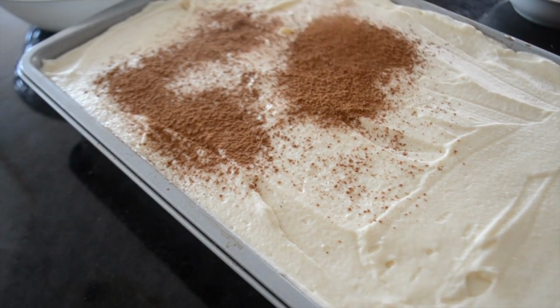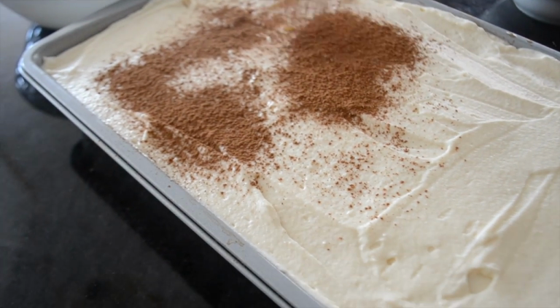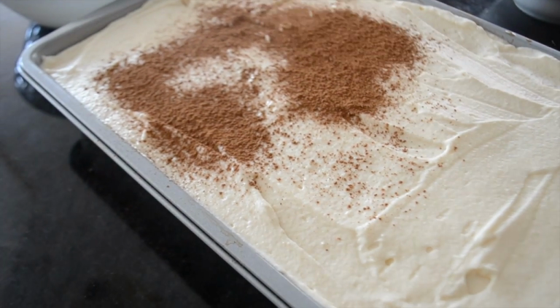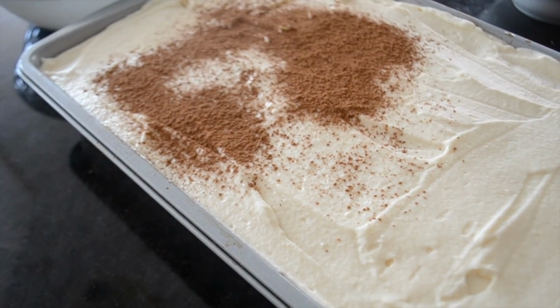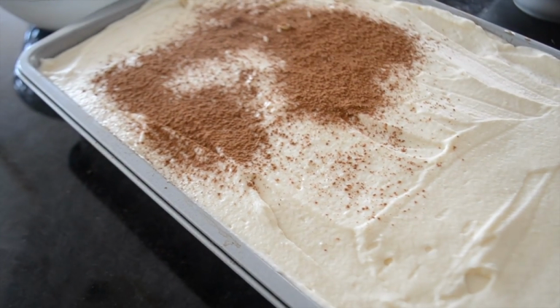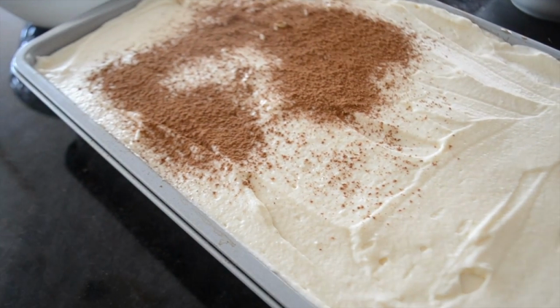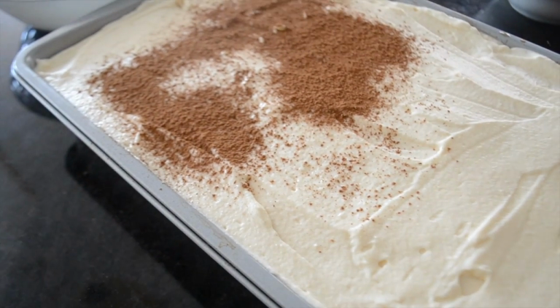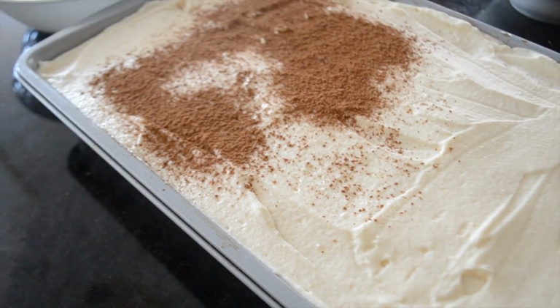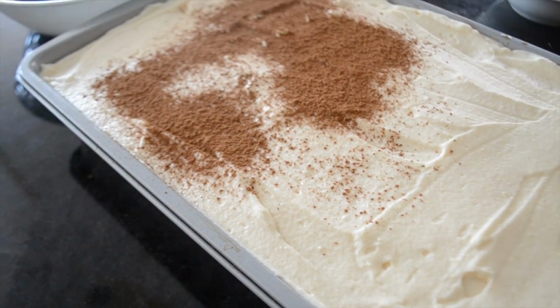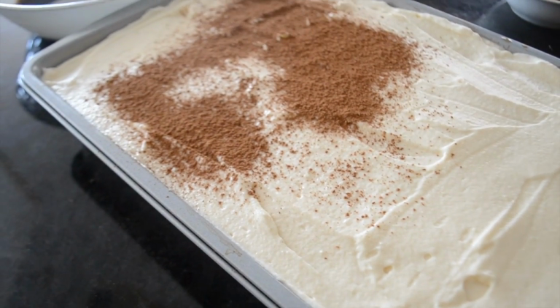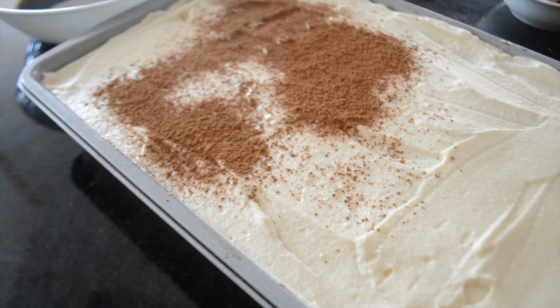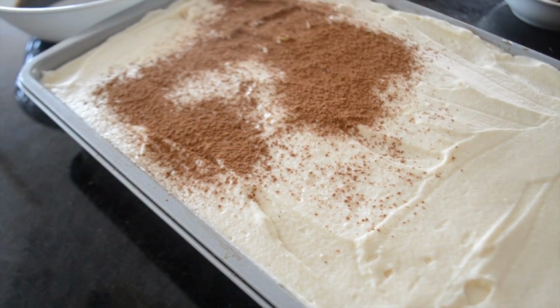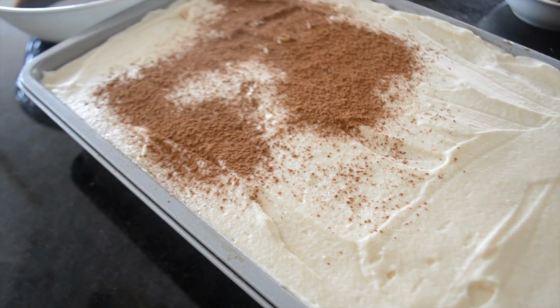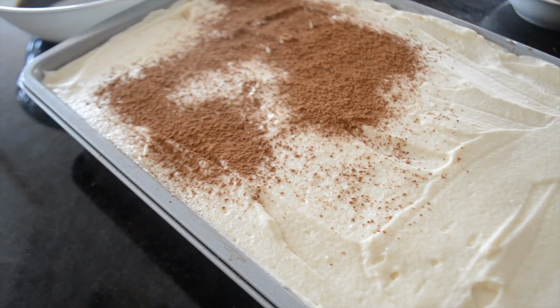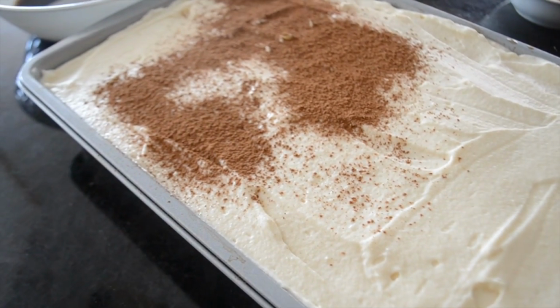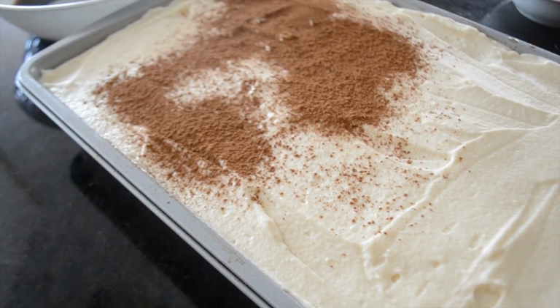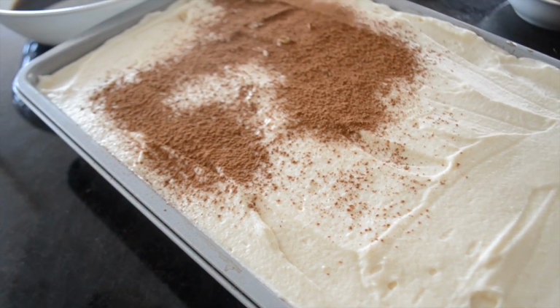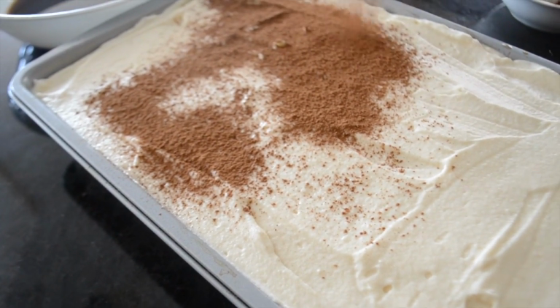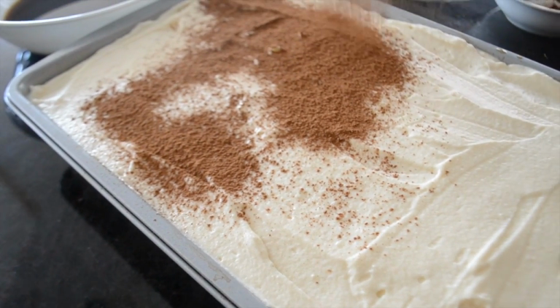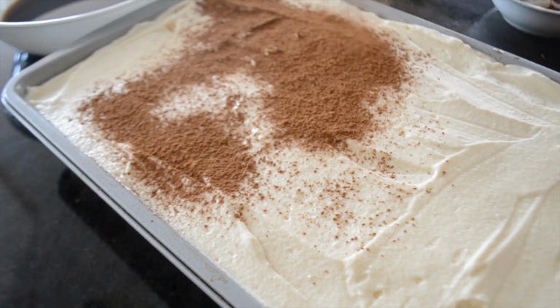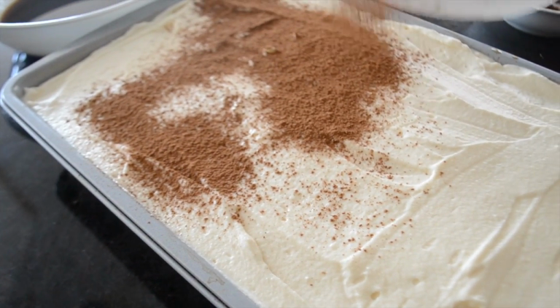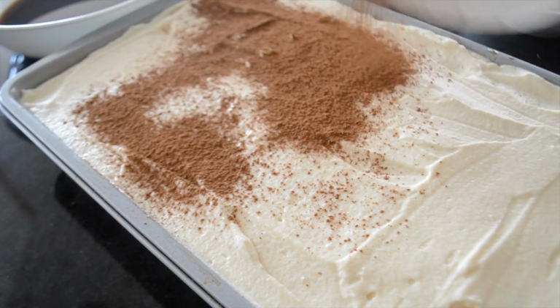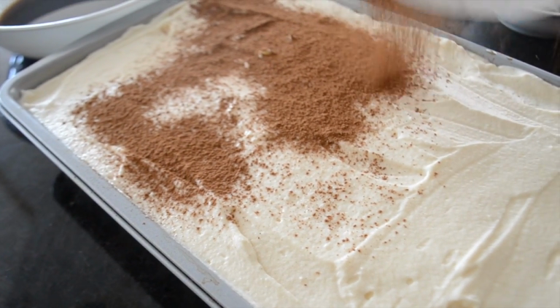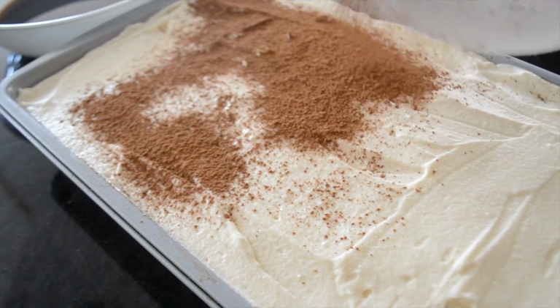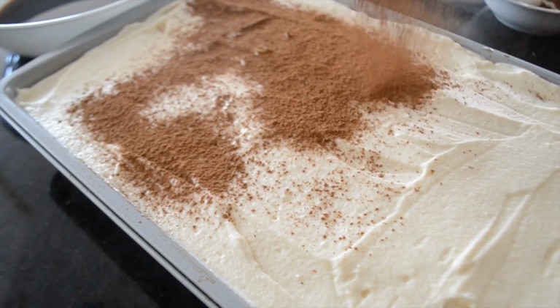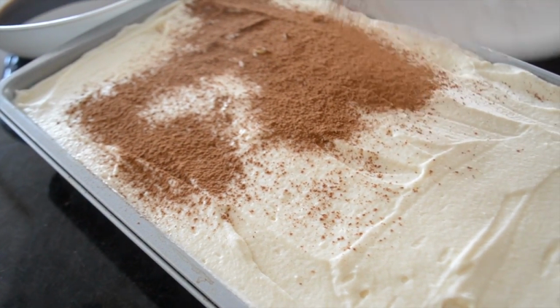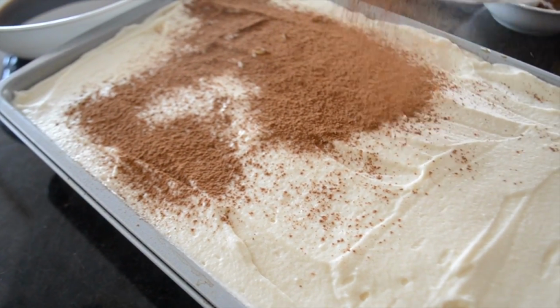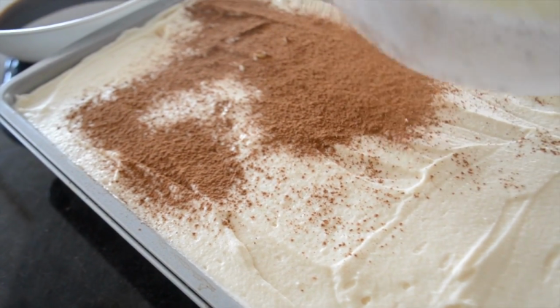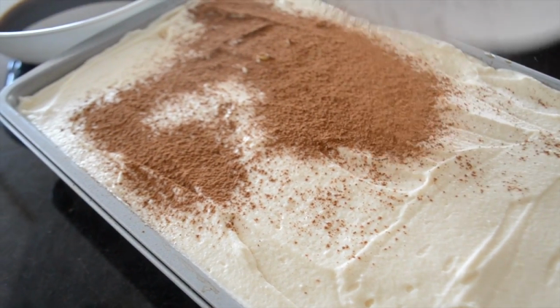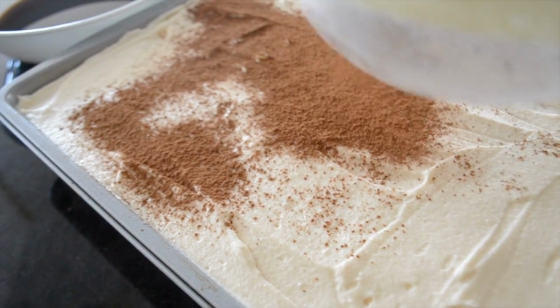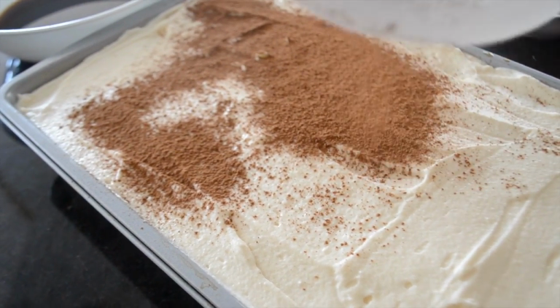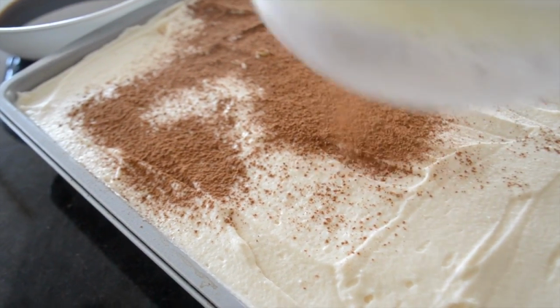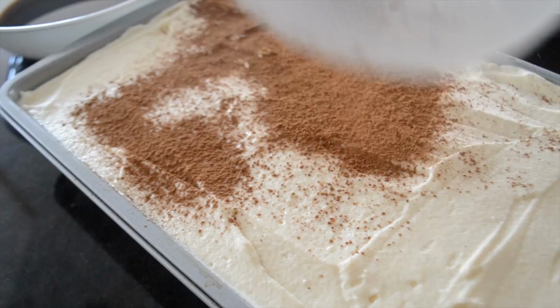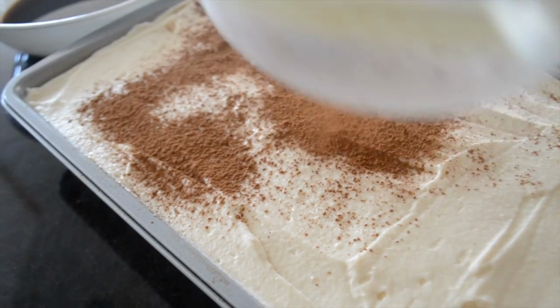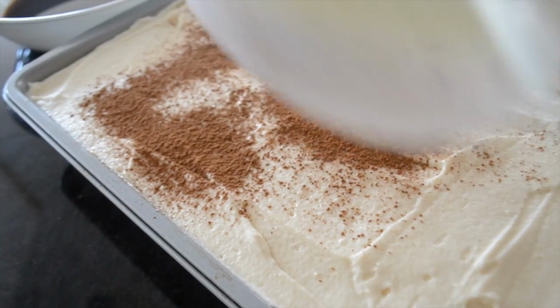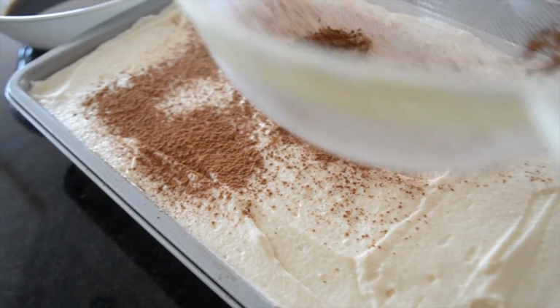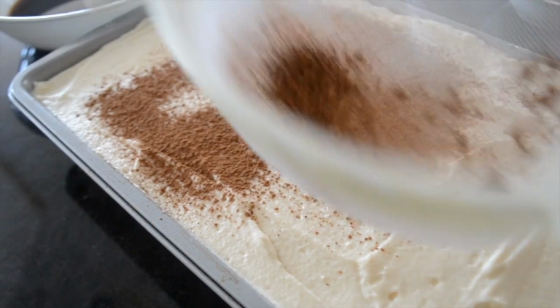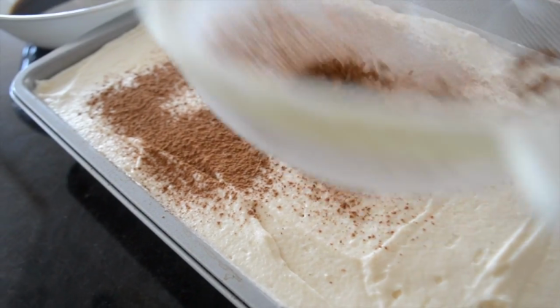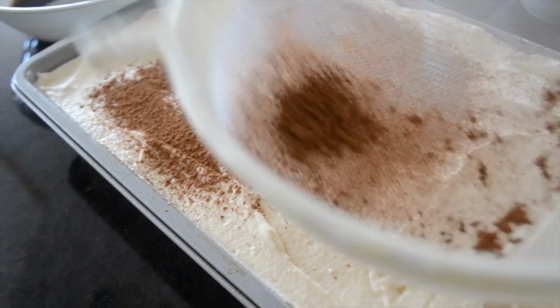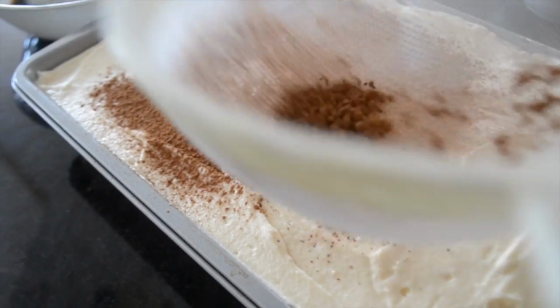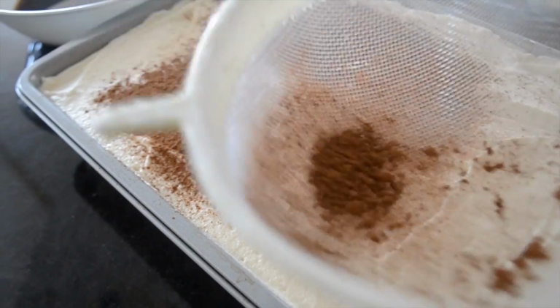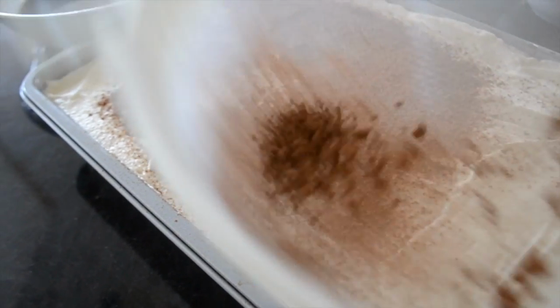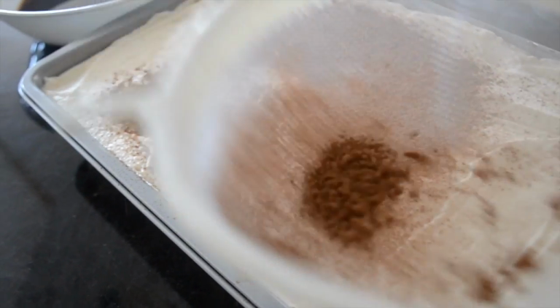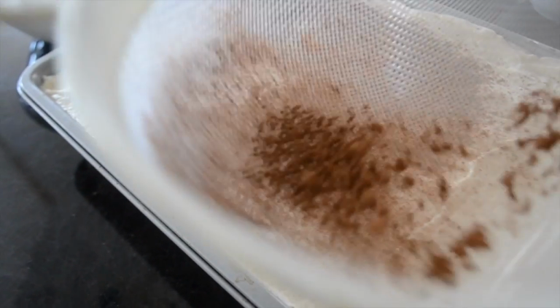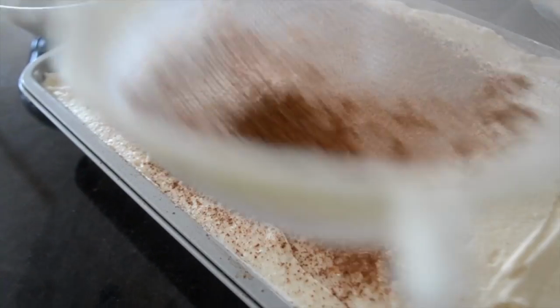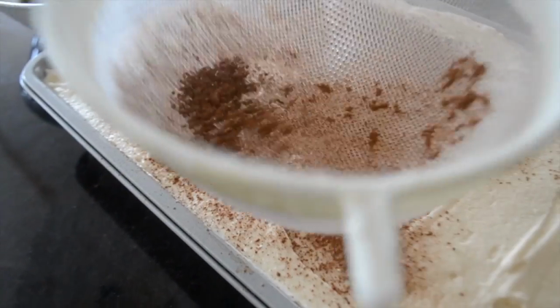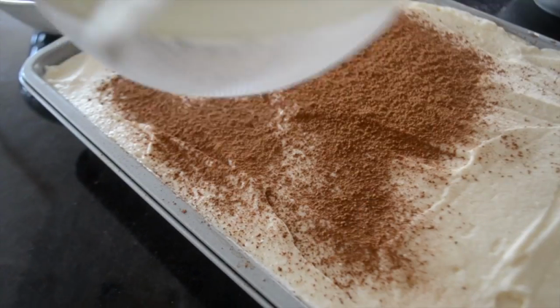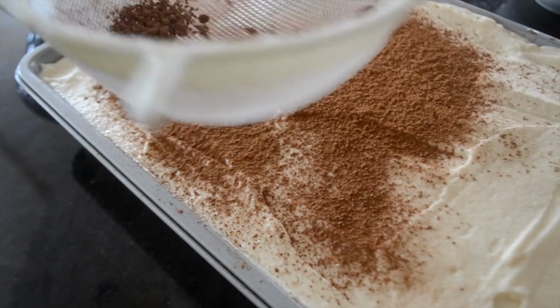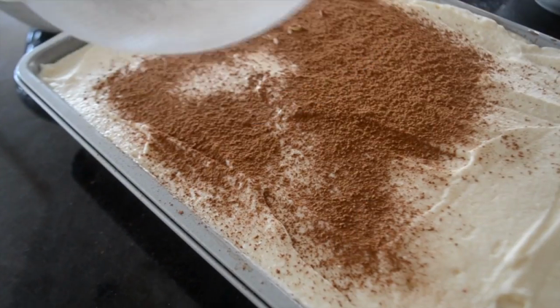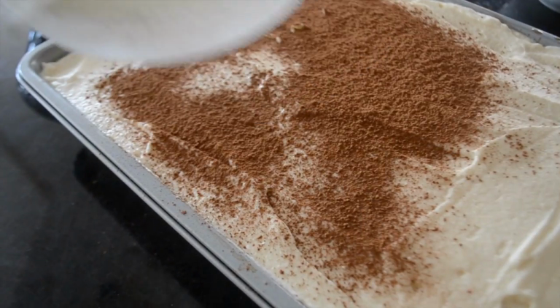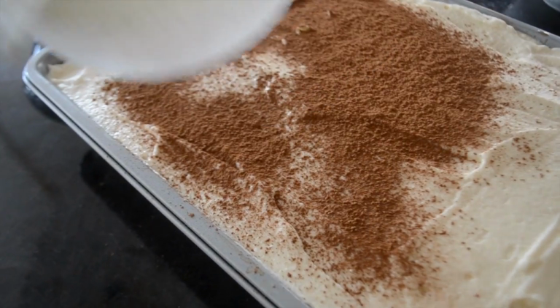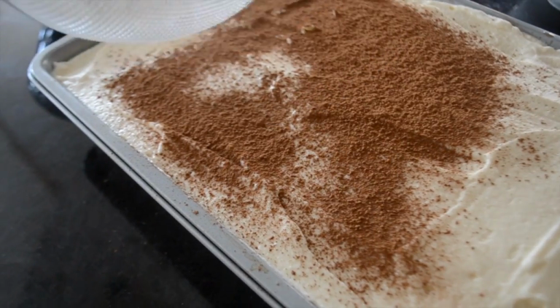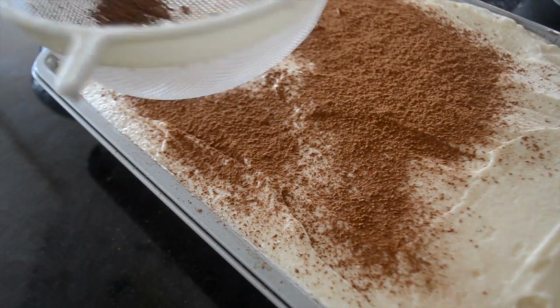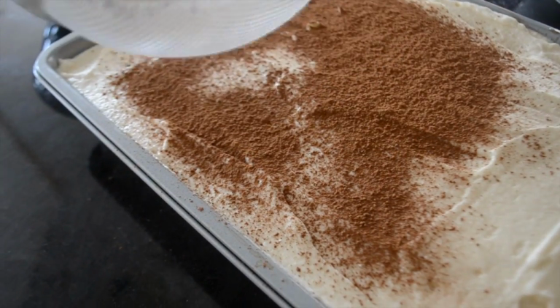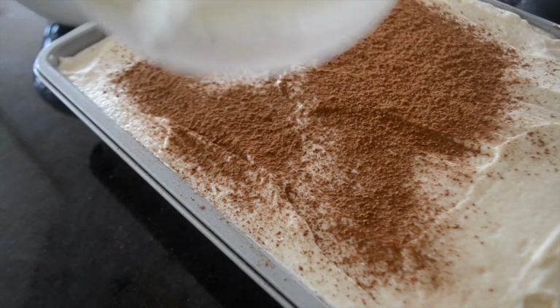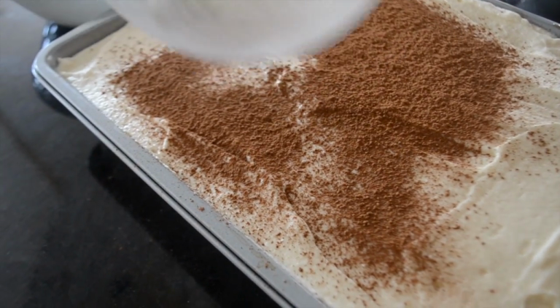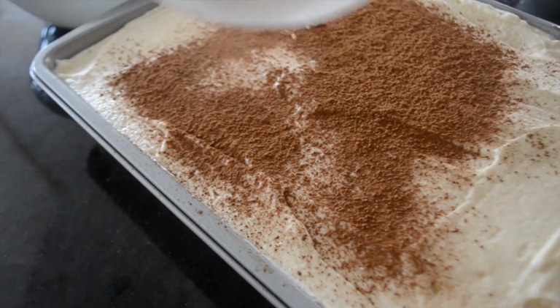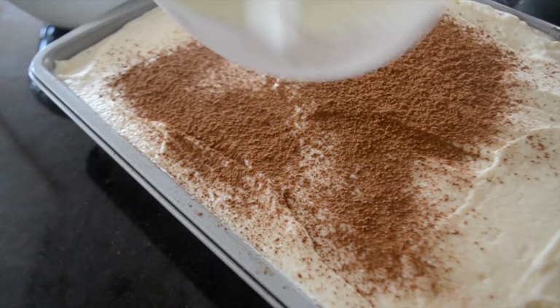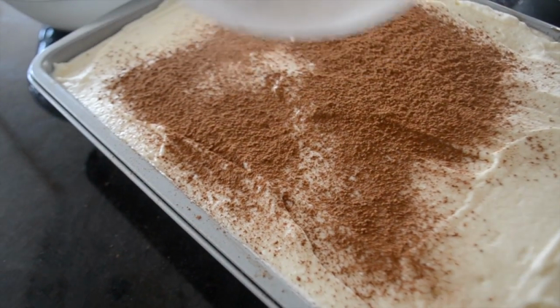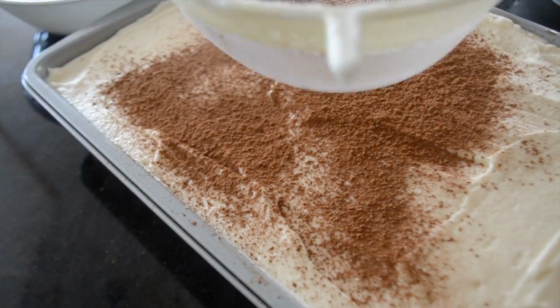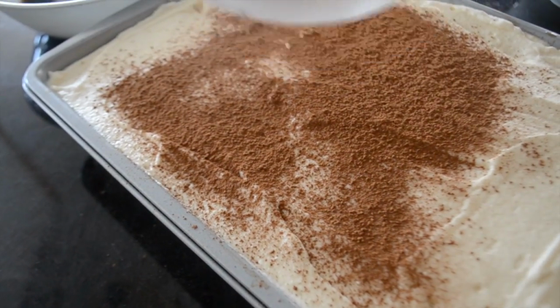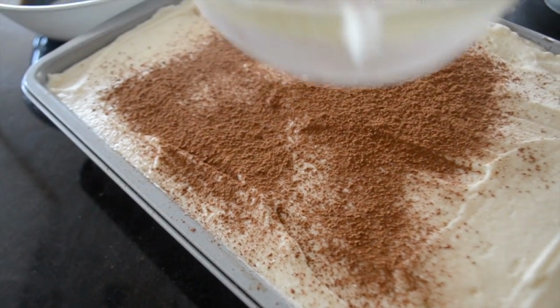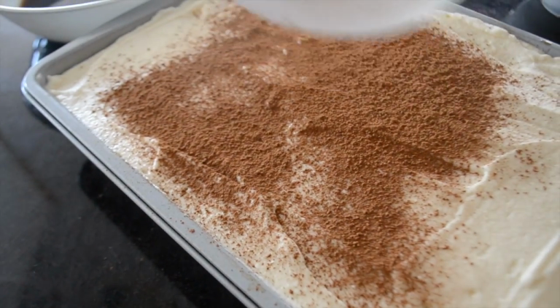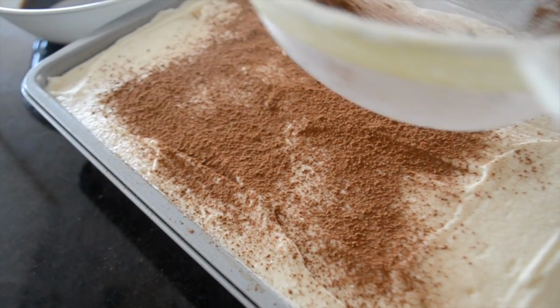Then put it in the fridge for 4 to 6 hours before serving it. That way when you take out a piece, it doesn't fall apart.